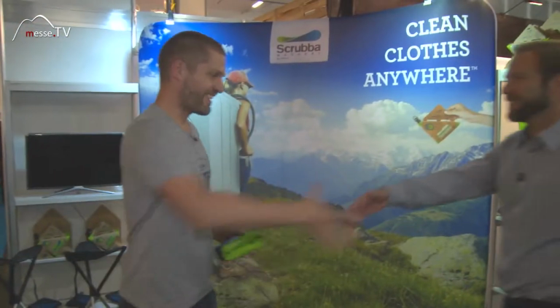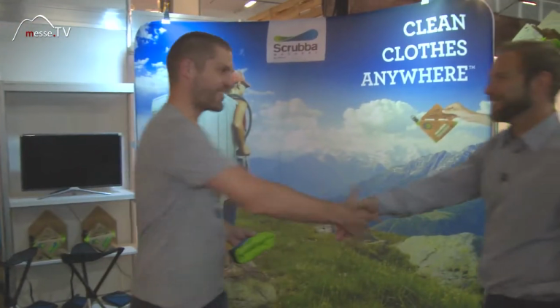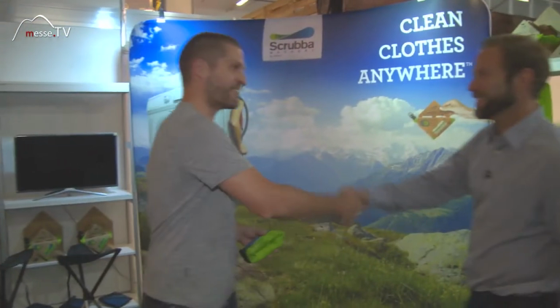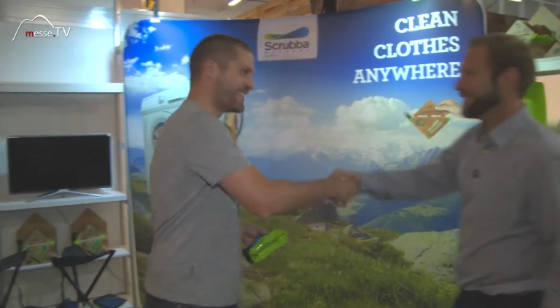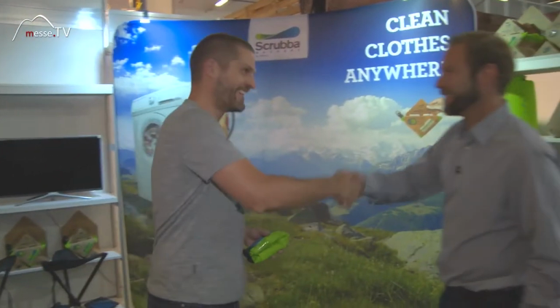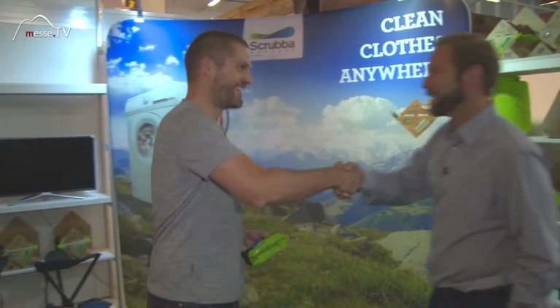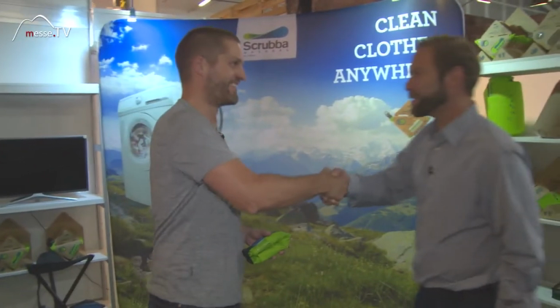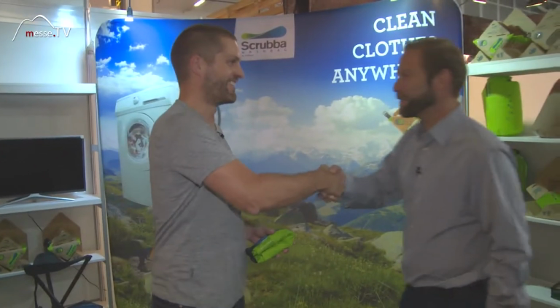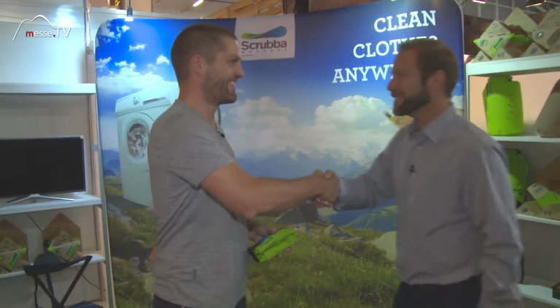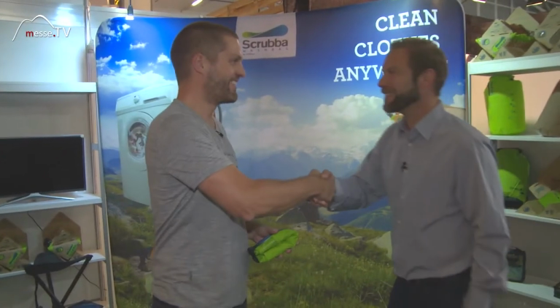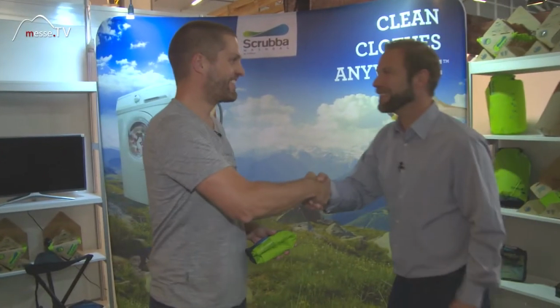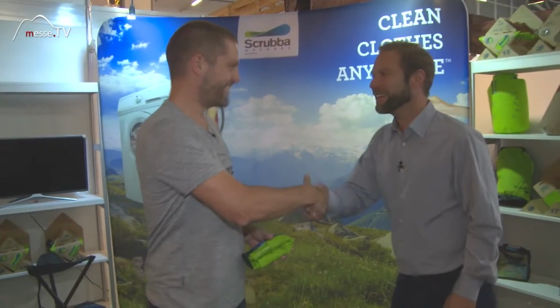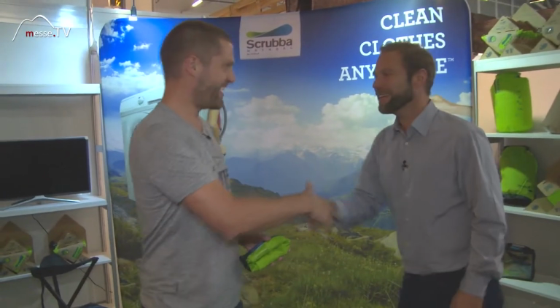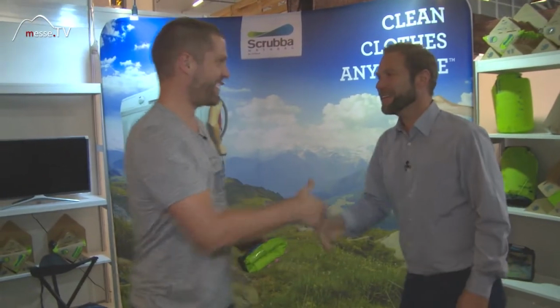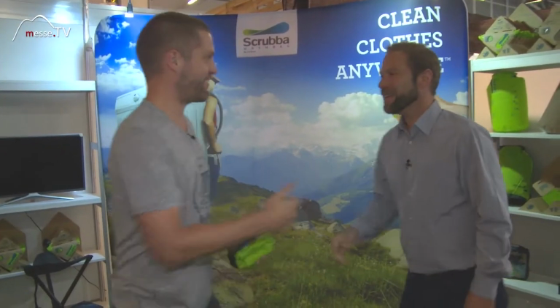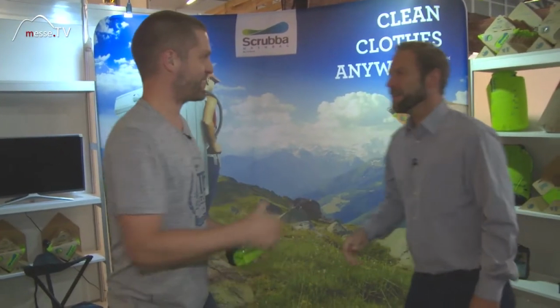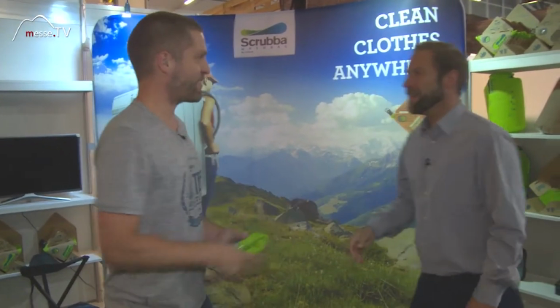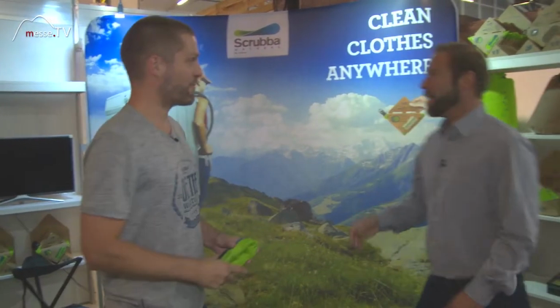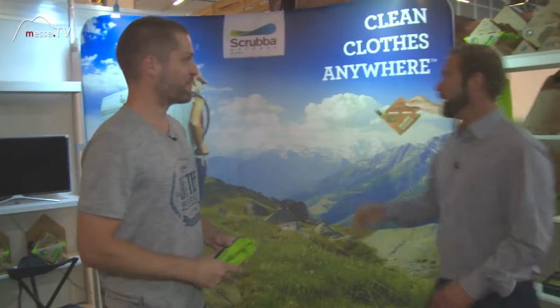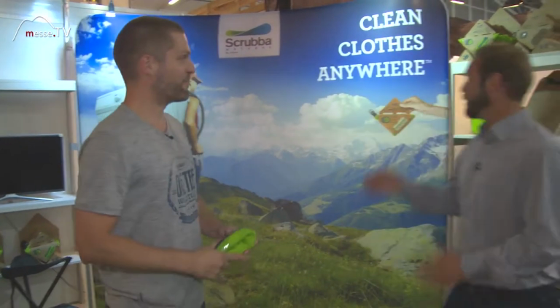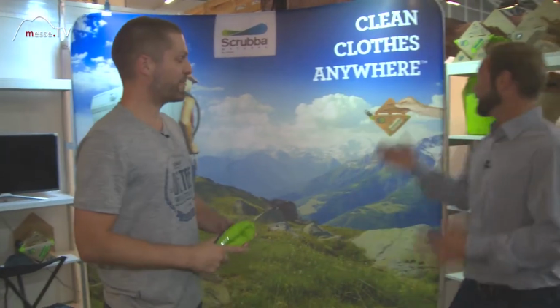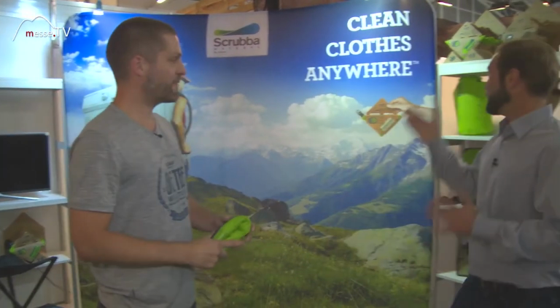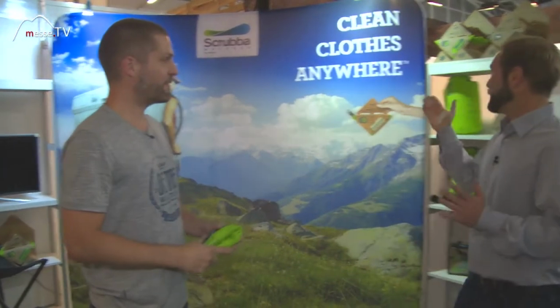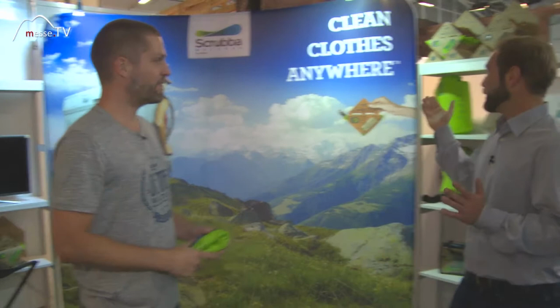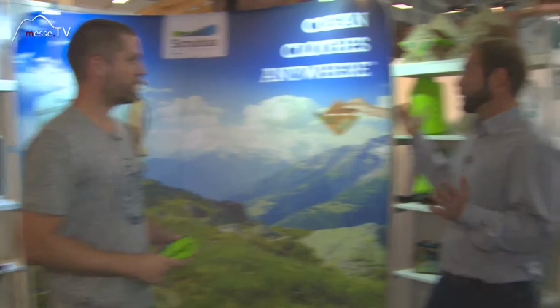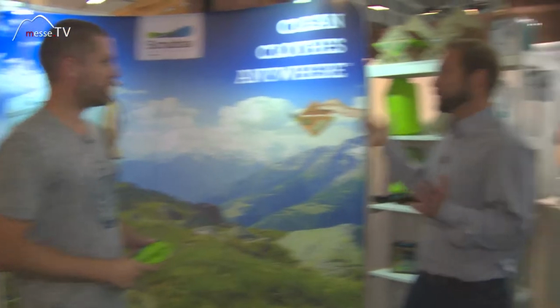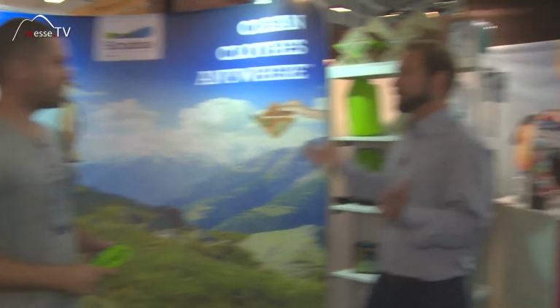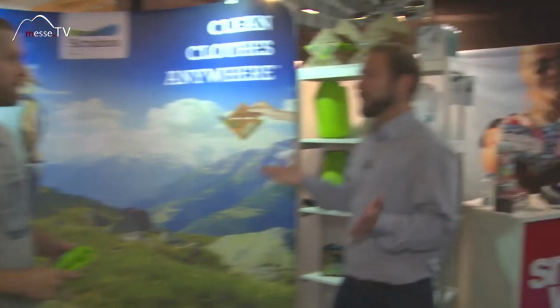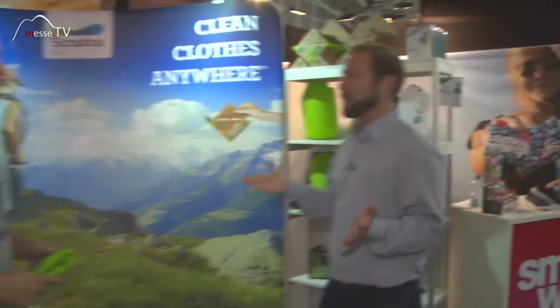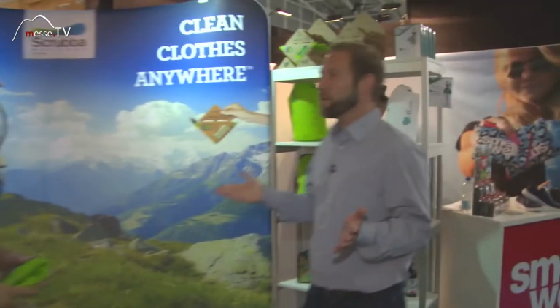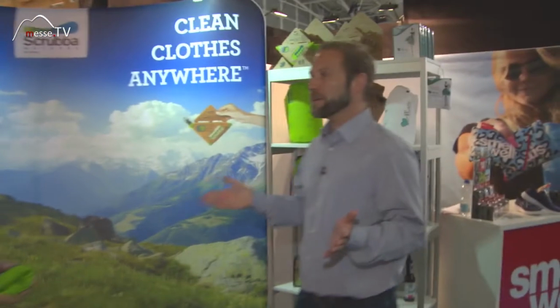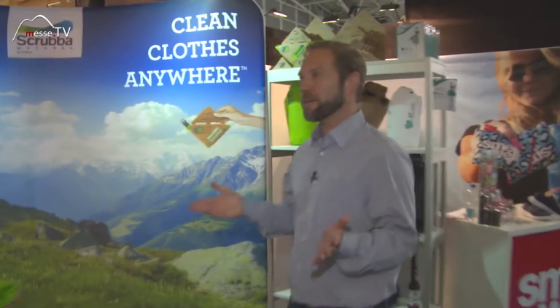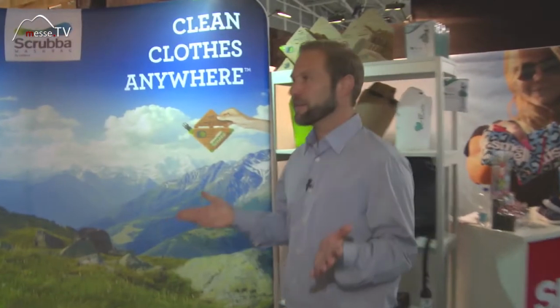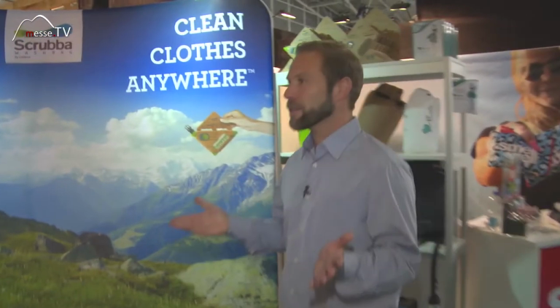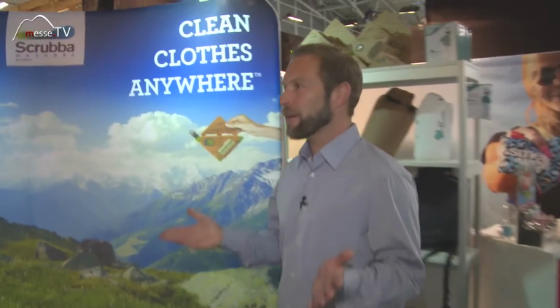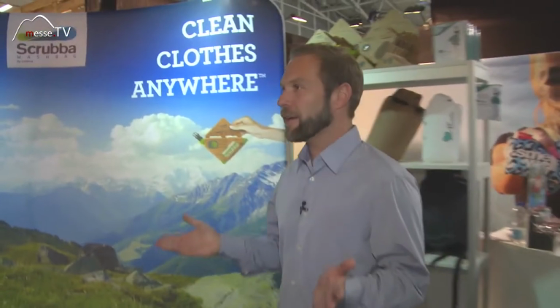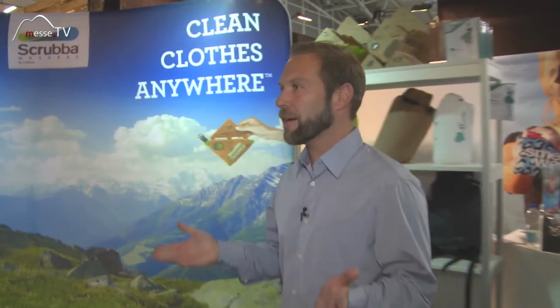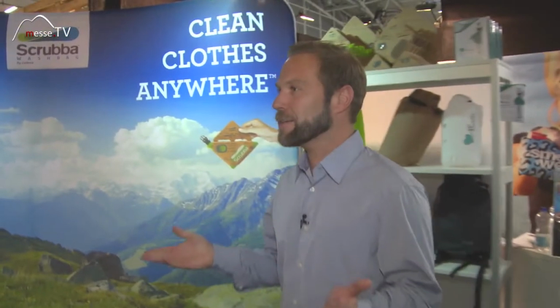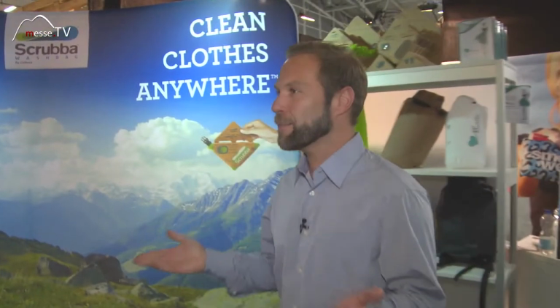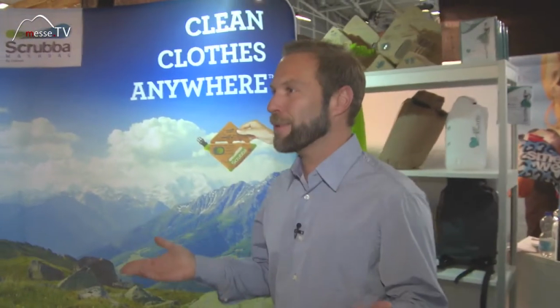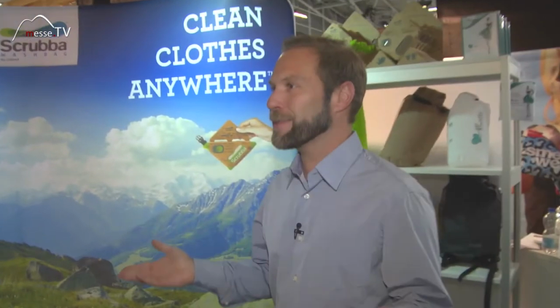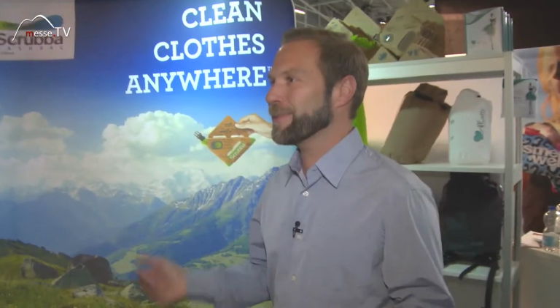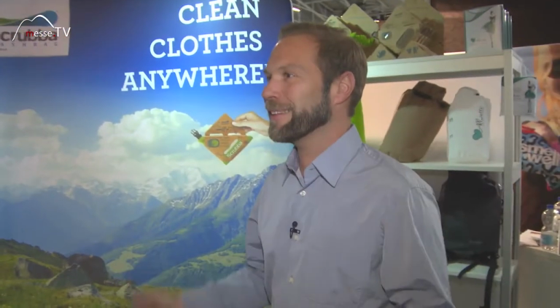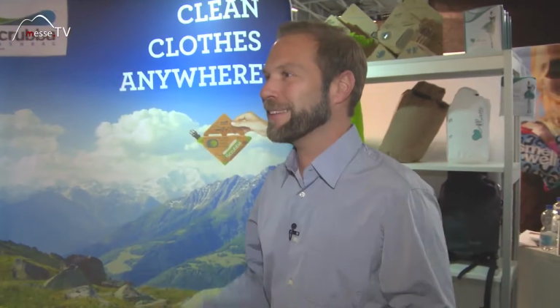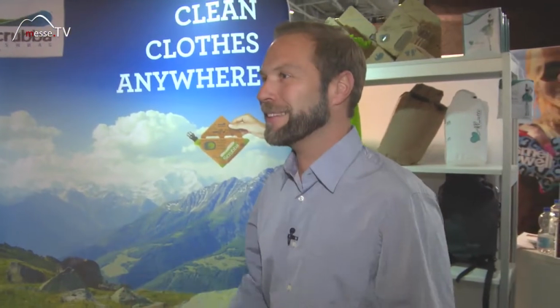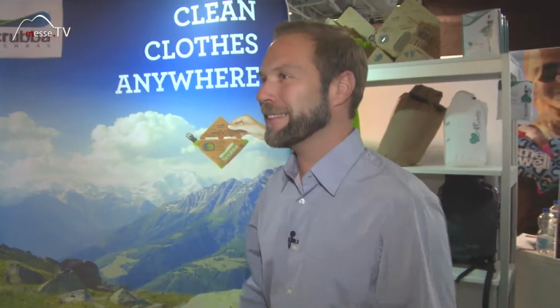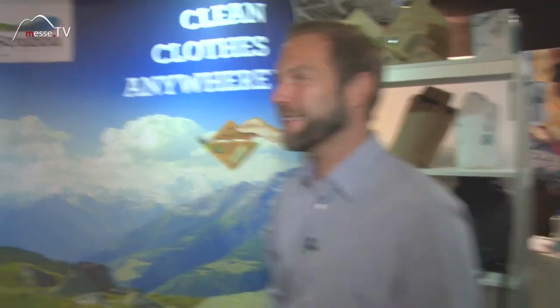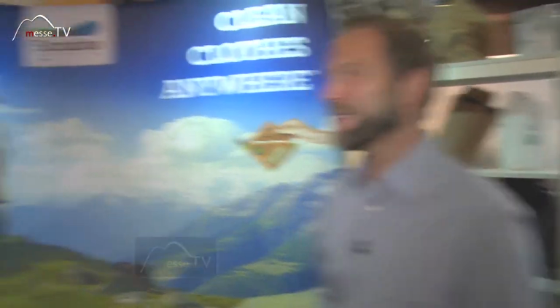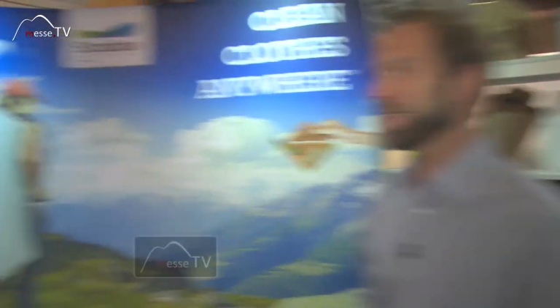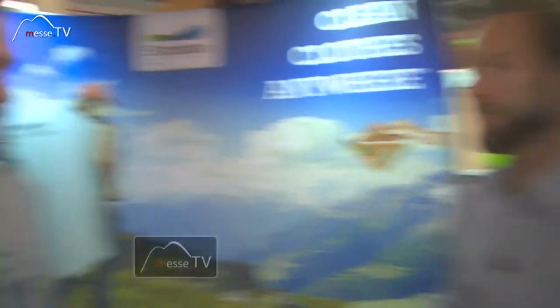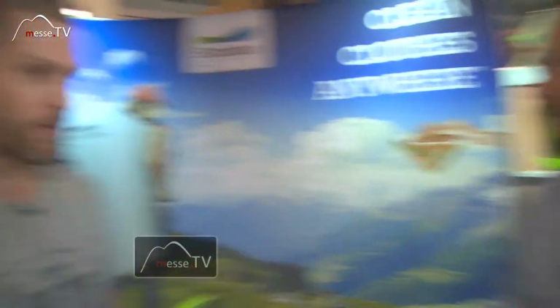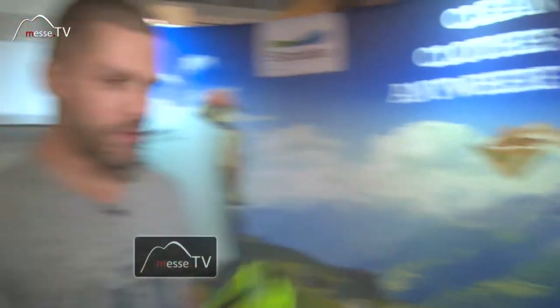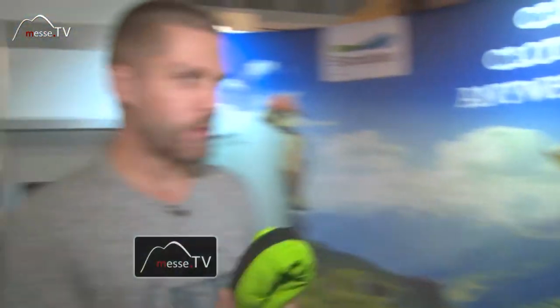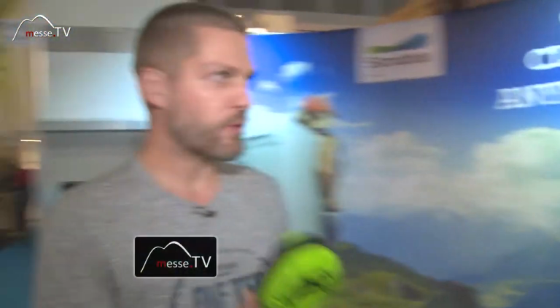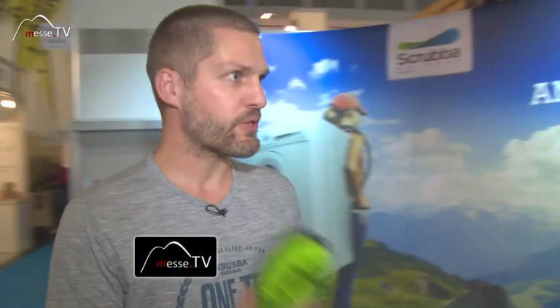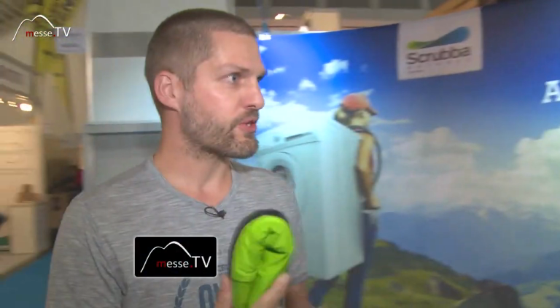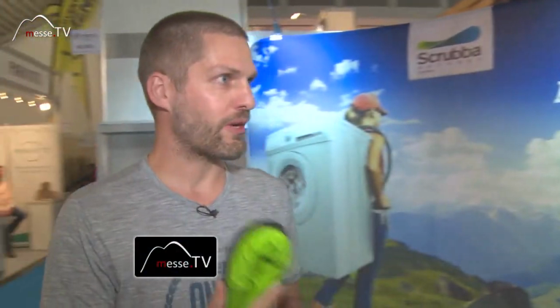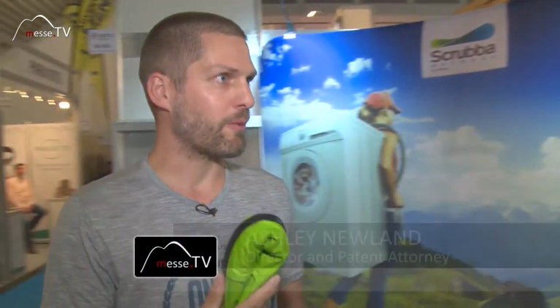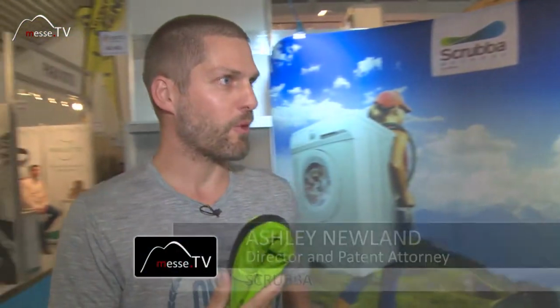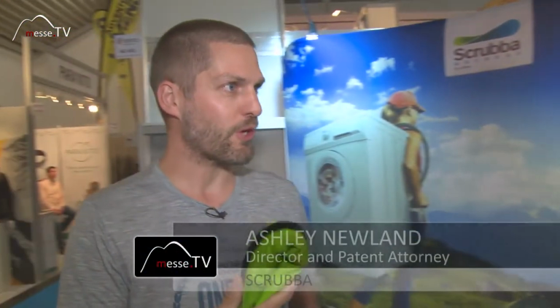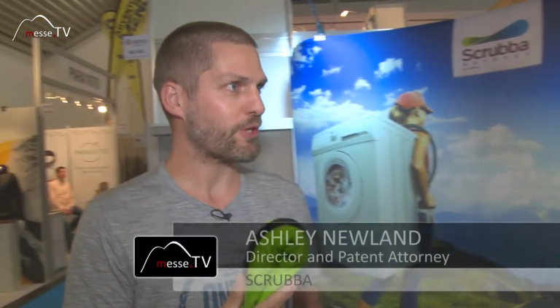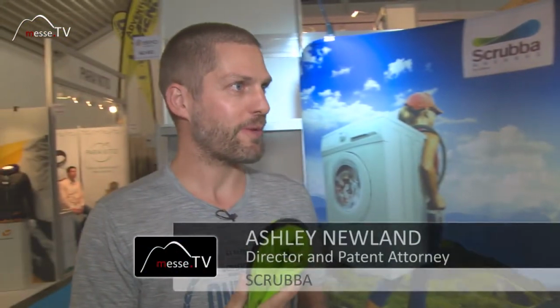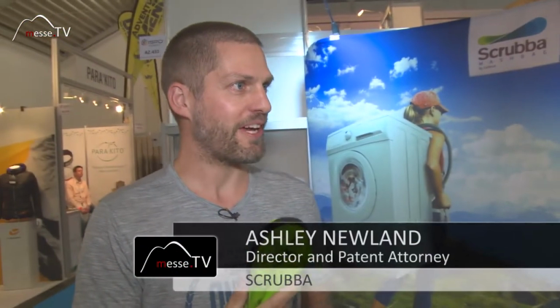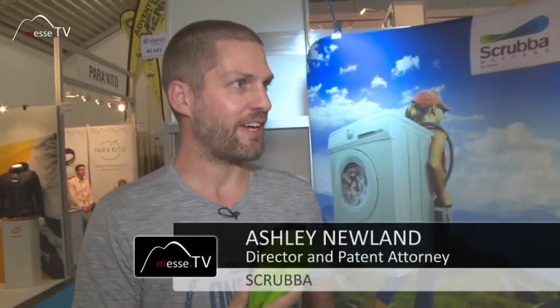Hello. Nice to meet you. Clean clothes anywhere. Sounds great. How is it possible? It's possible with the Scrubble wash bag.